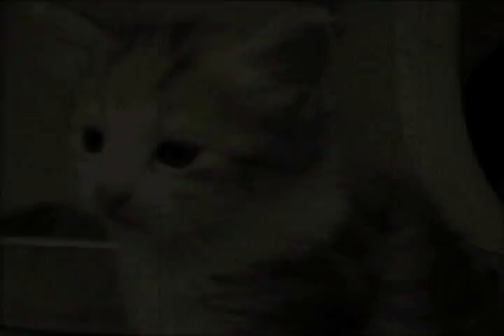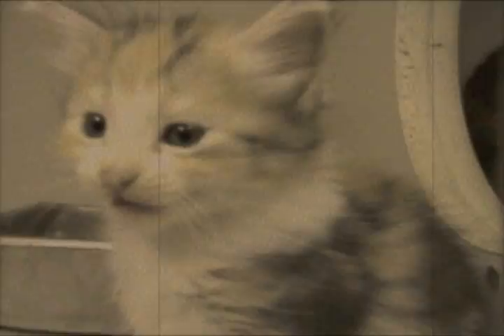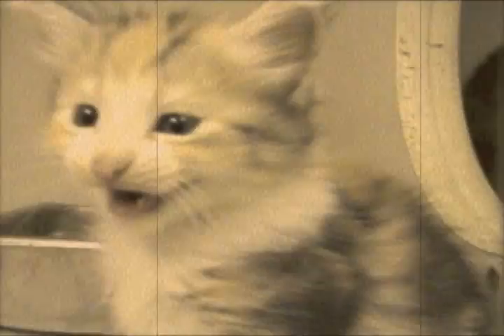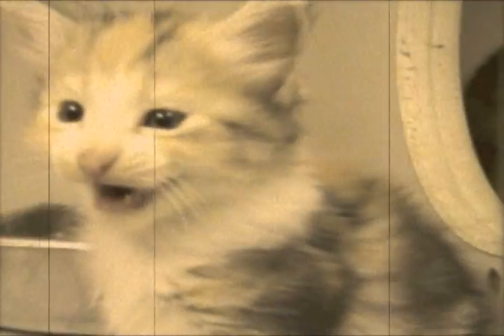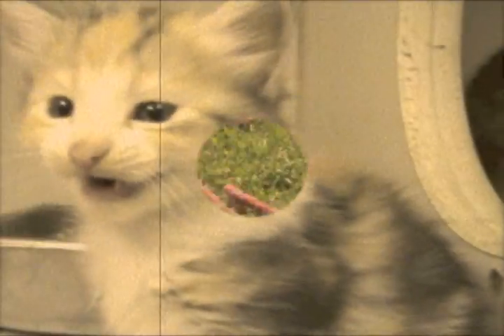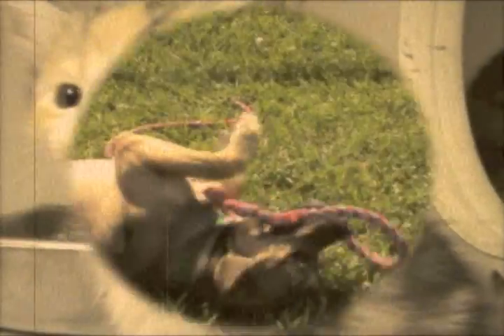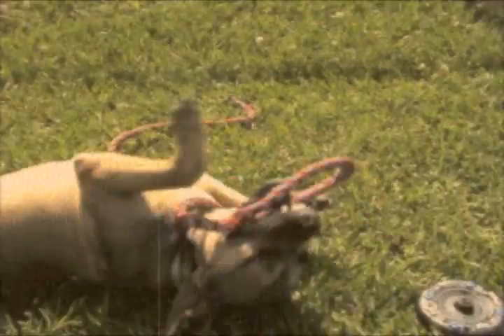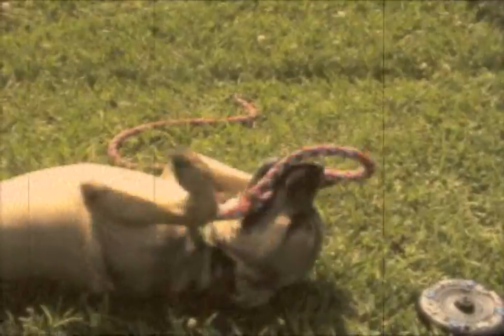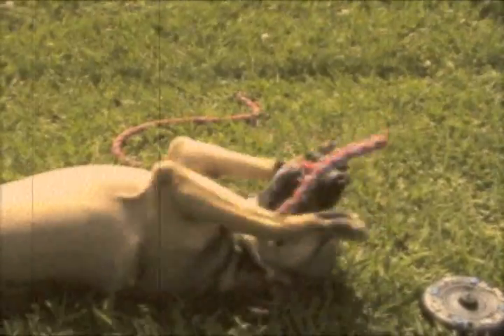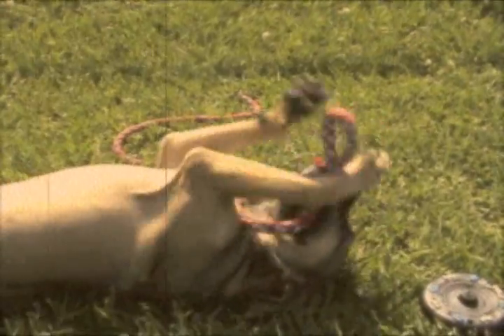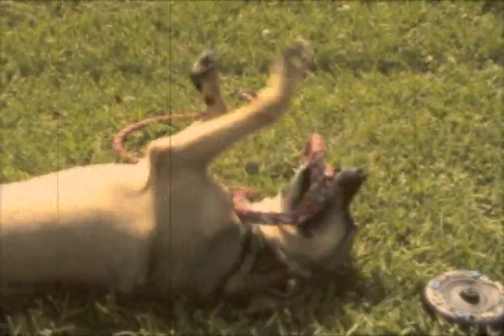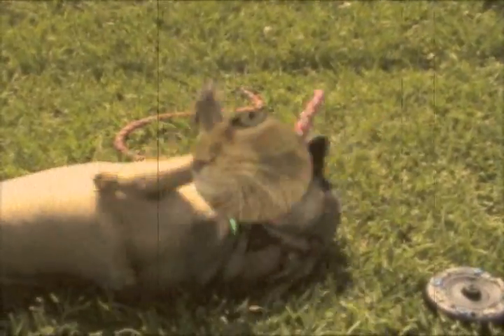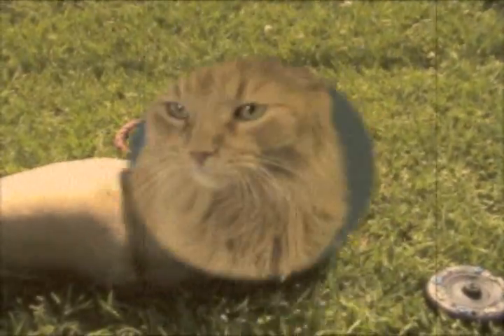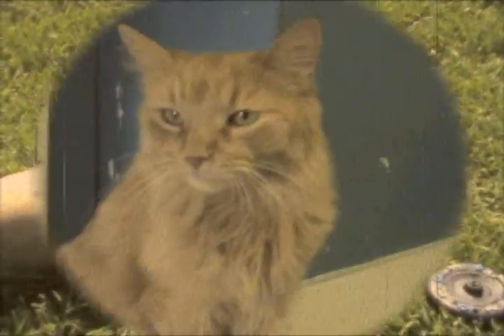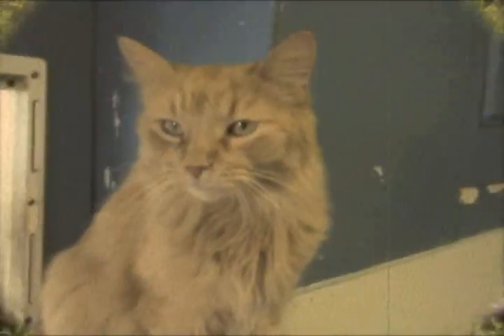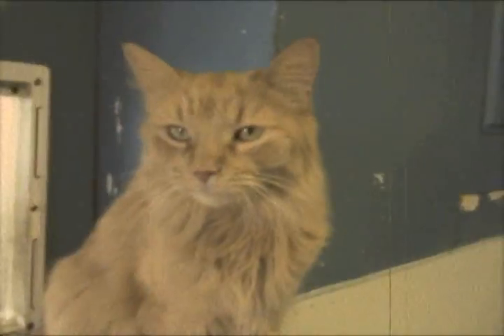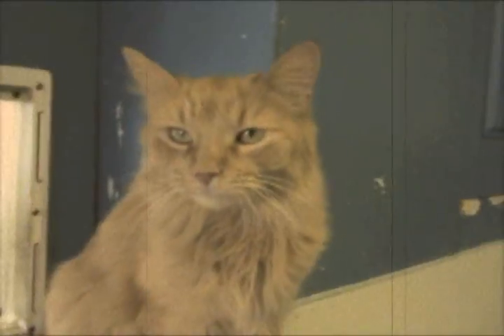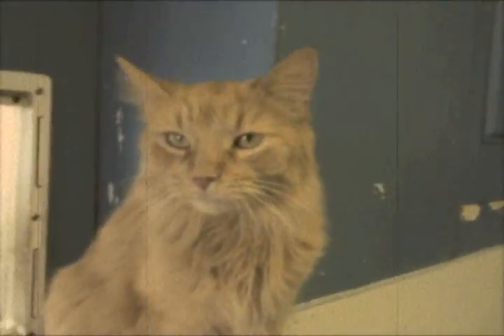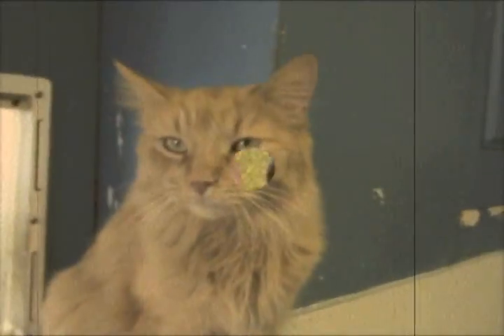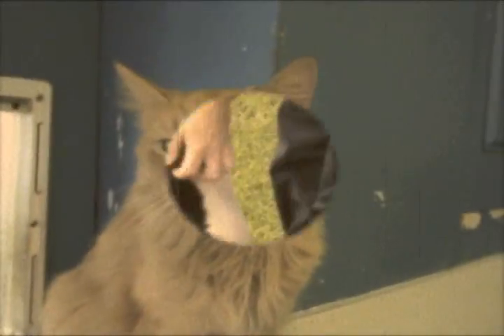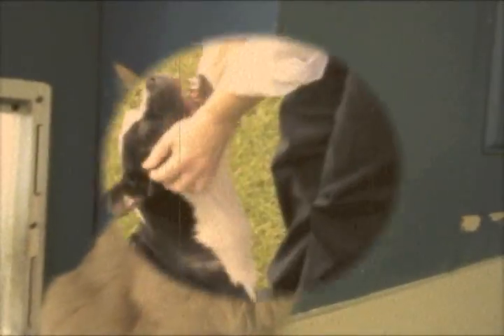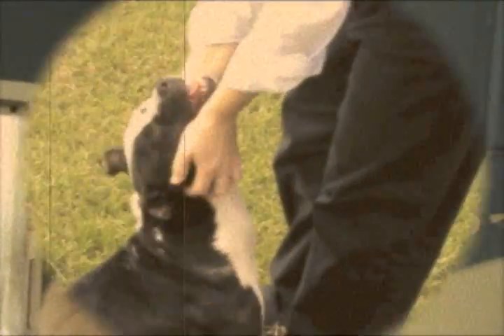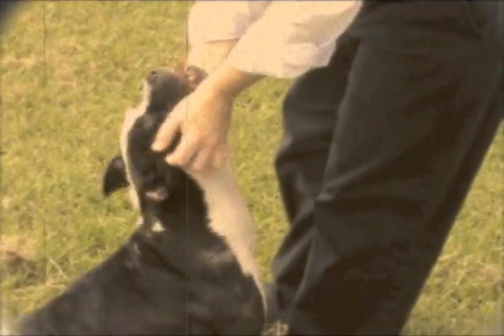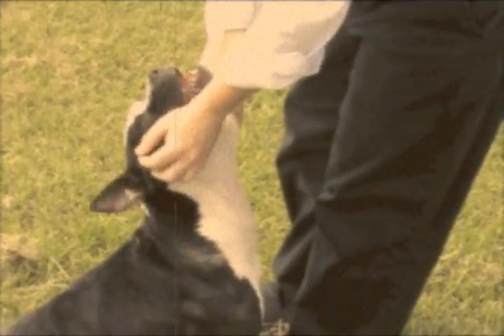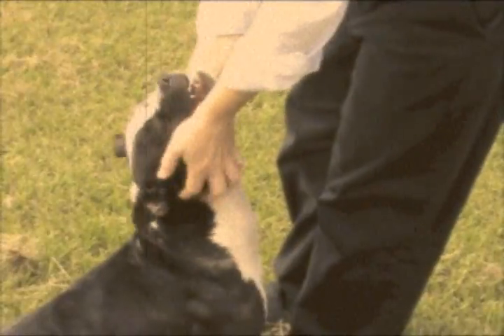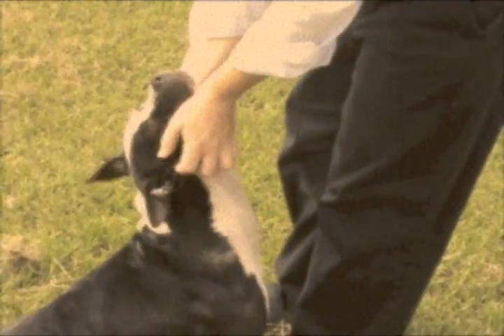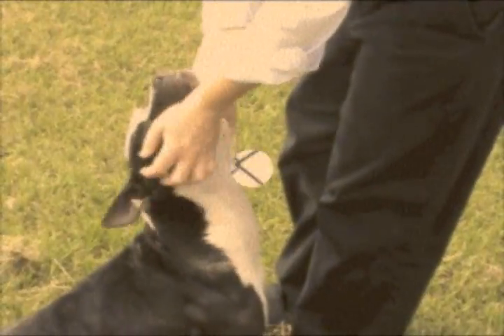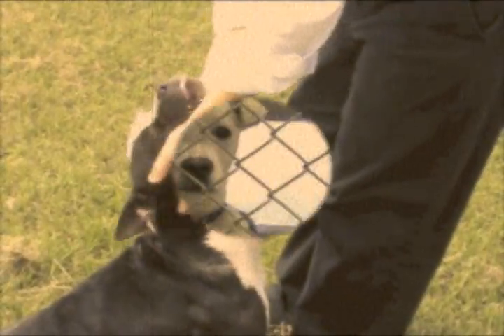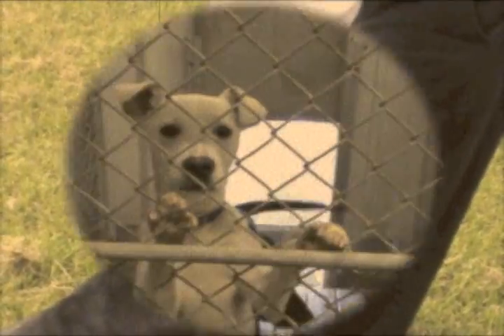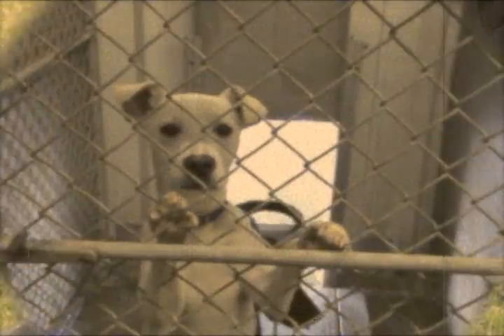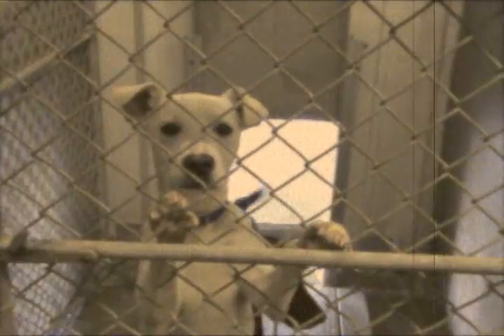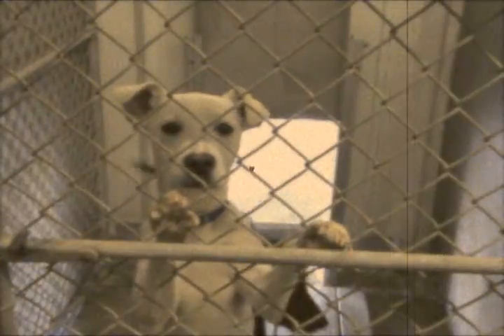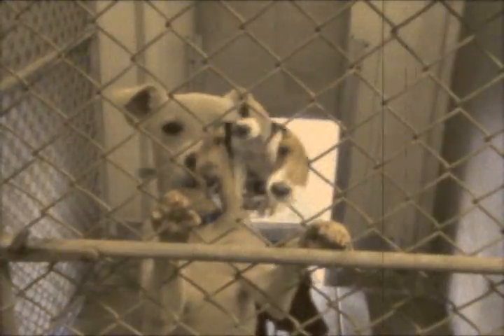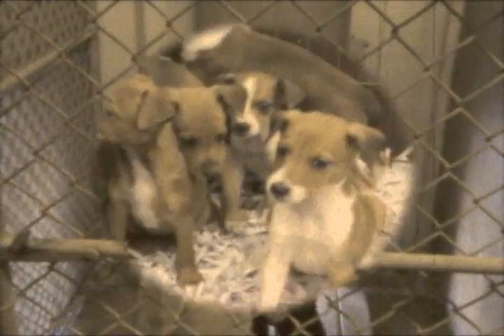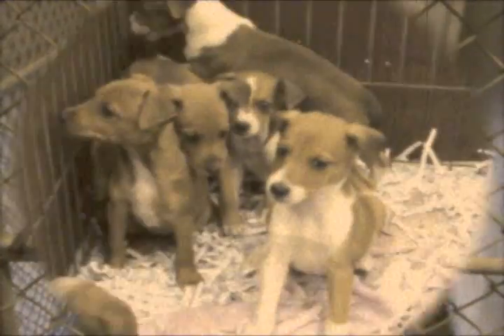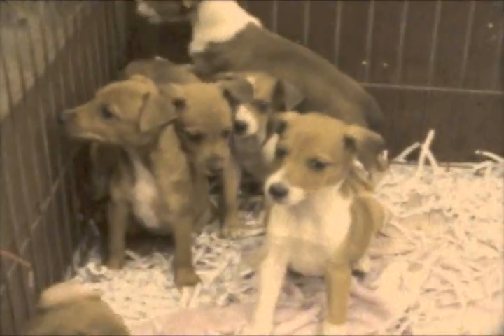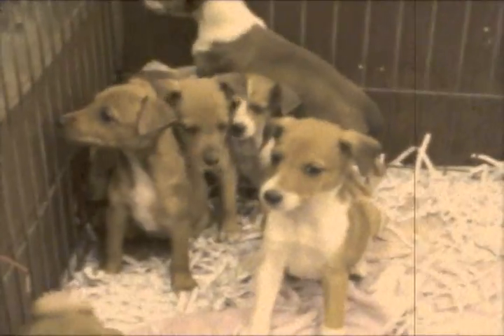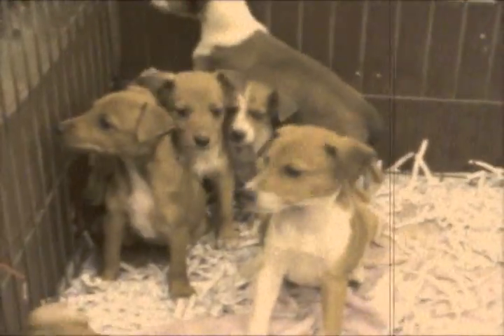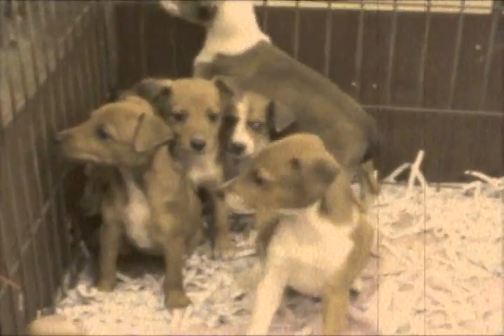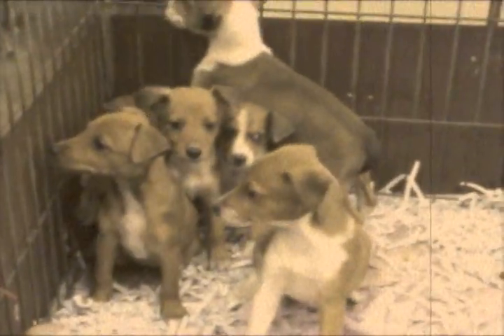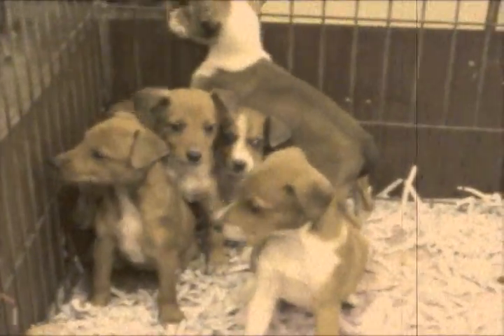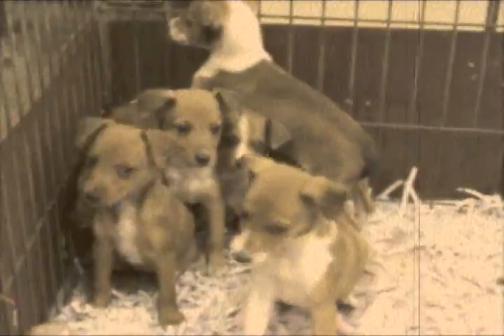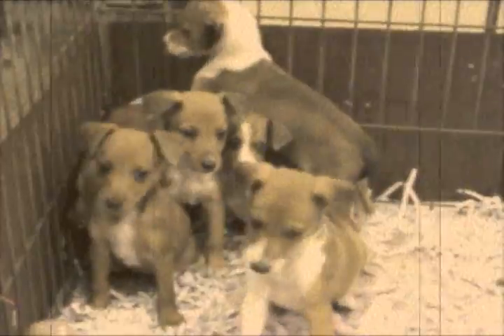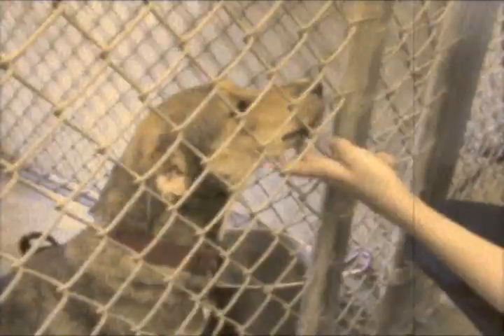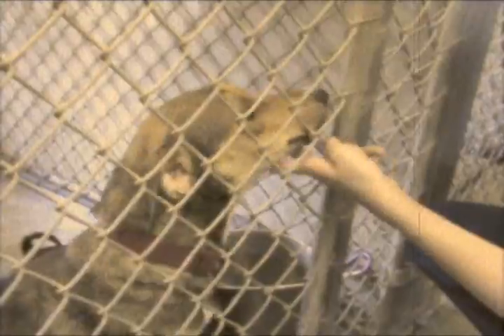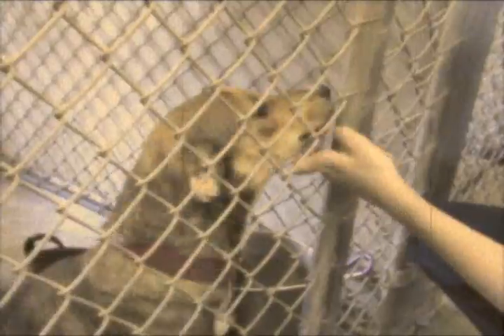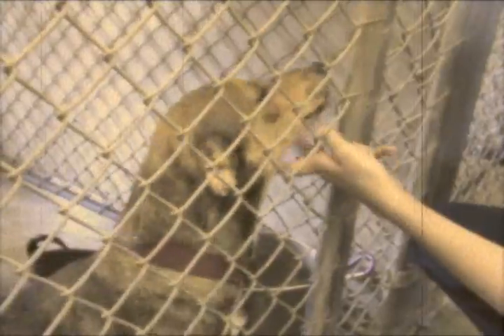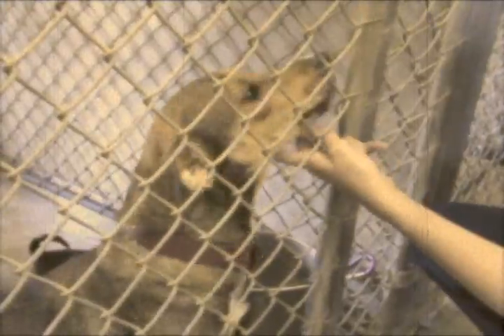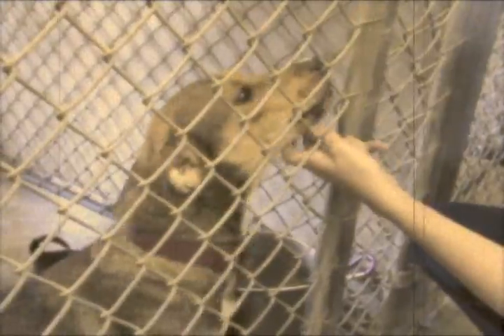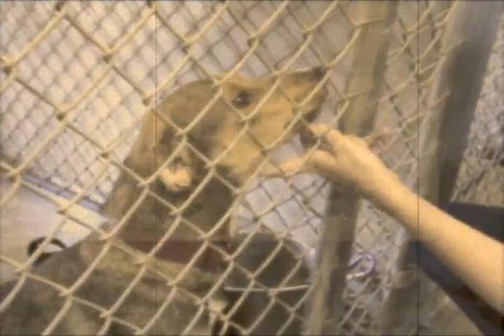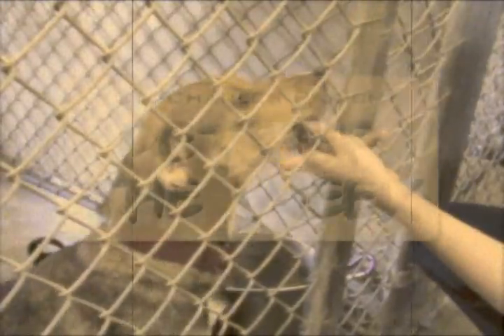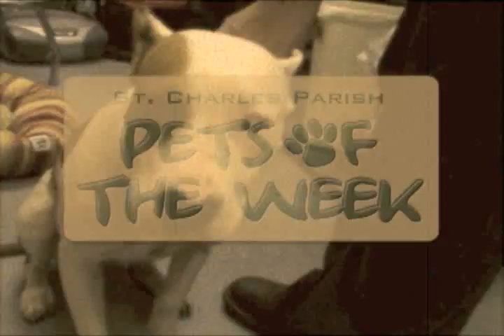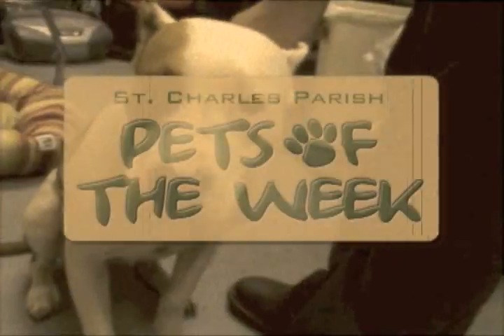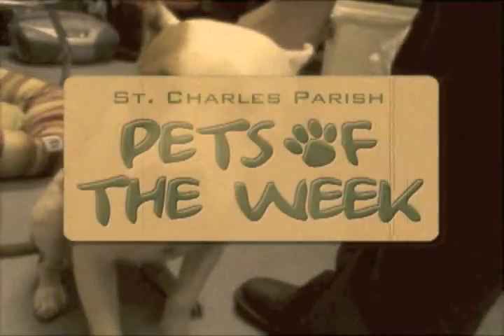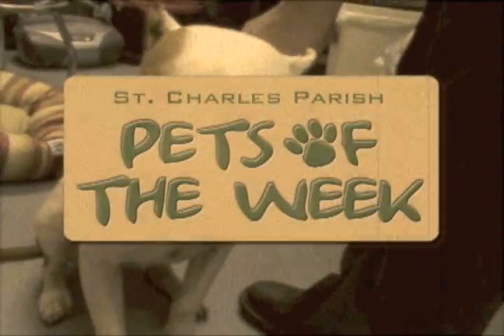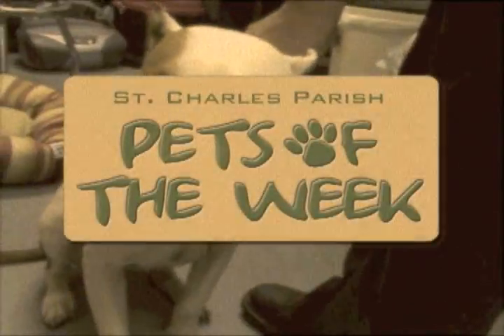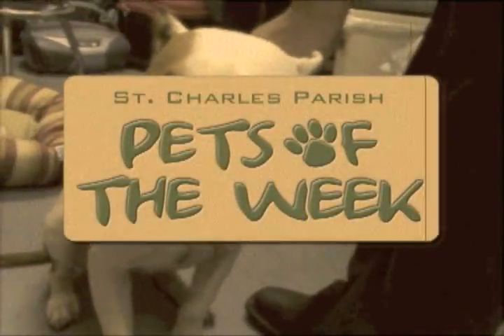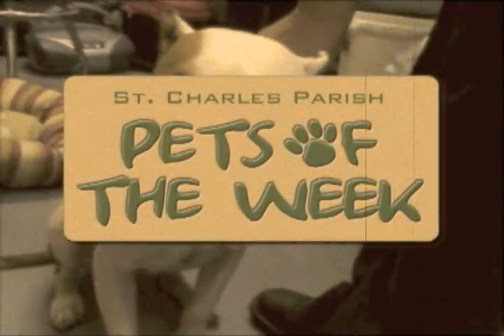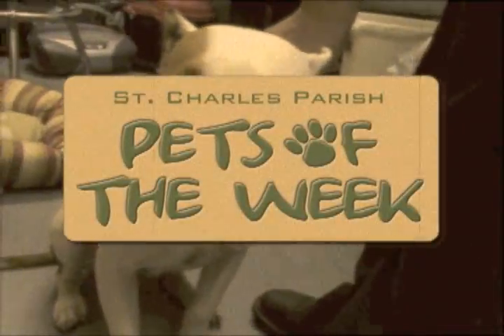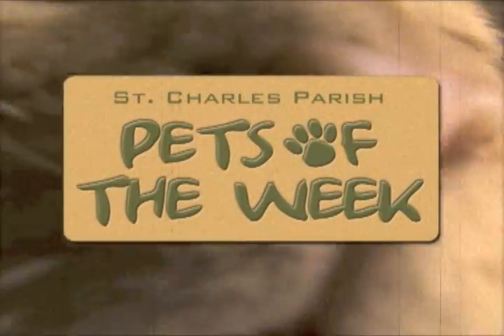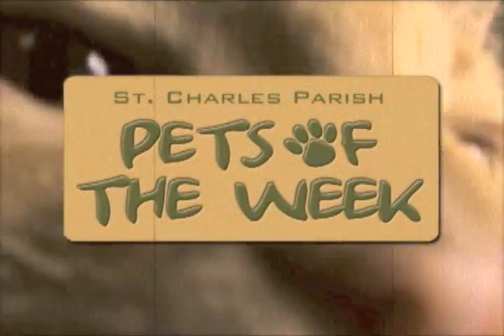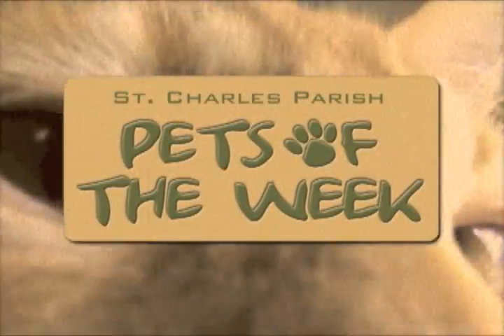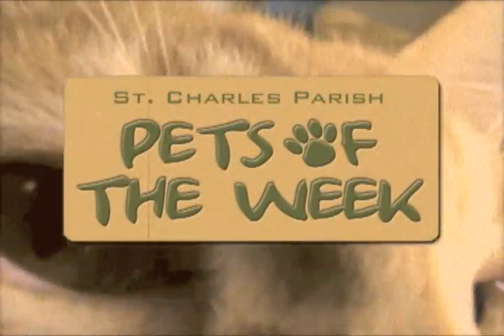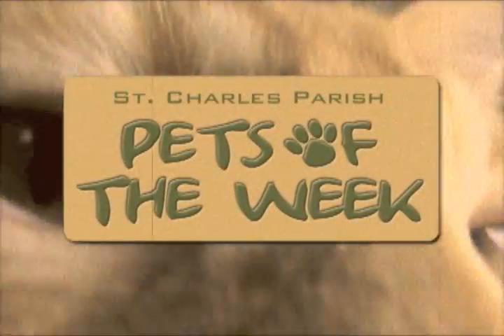Who let the dogs out? Hooter, hooter, hooter, hooter. Who let the dogs out? Hooter, hooter, hooter, hooter.